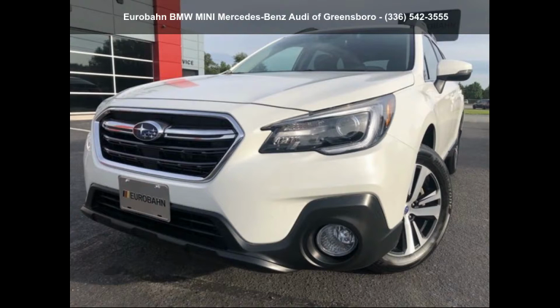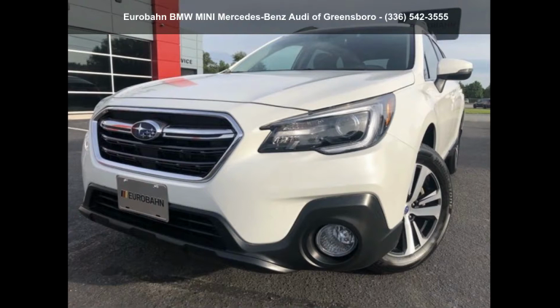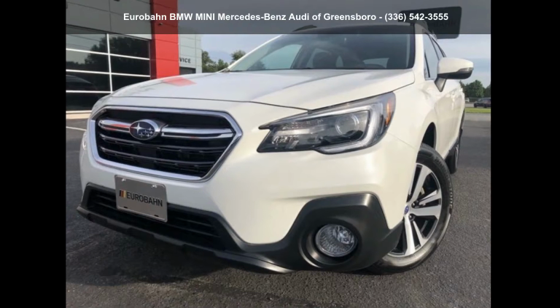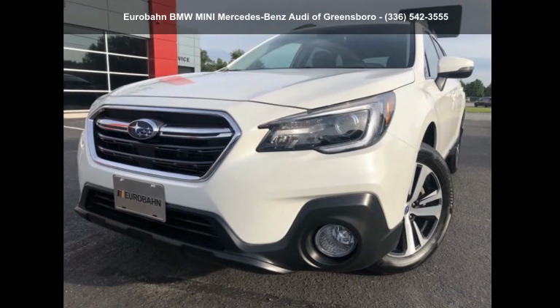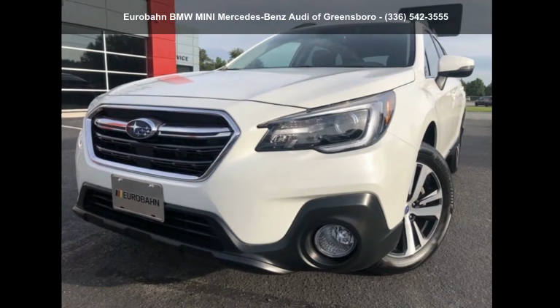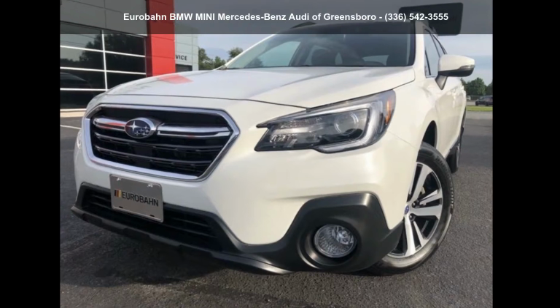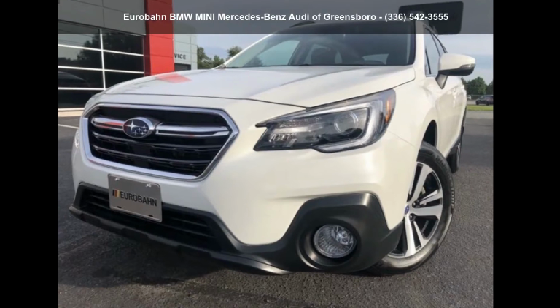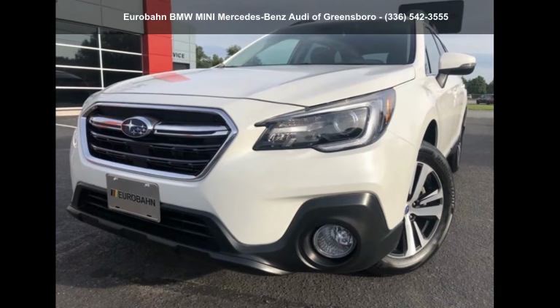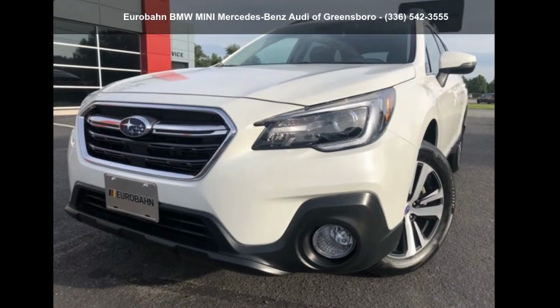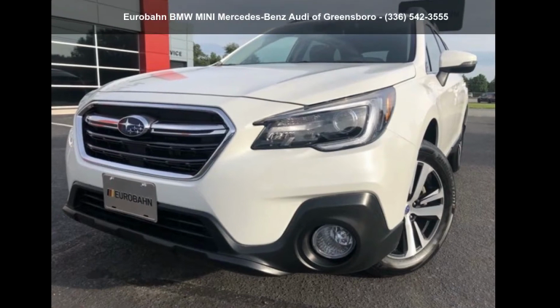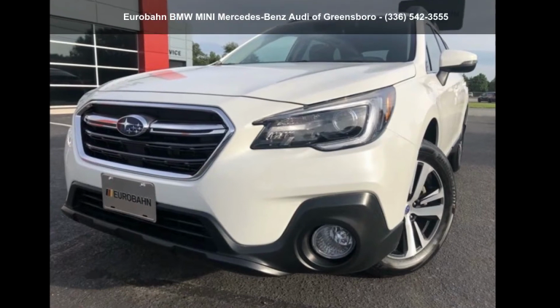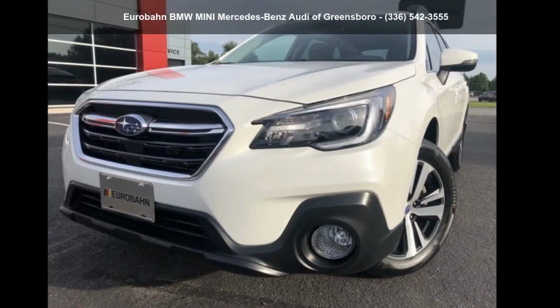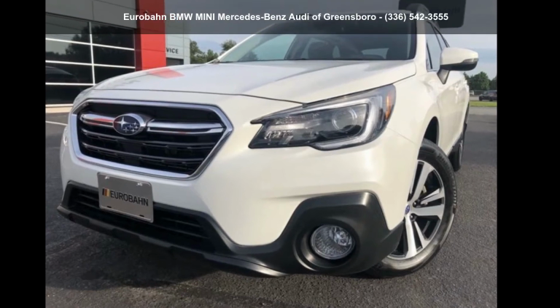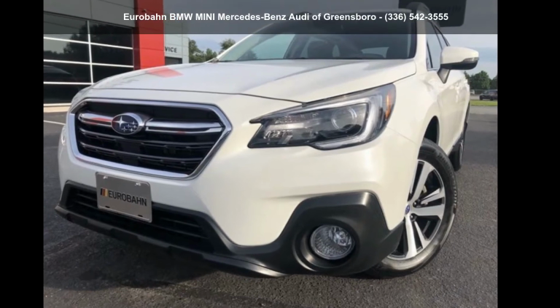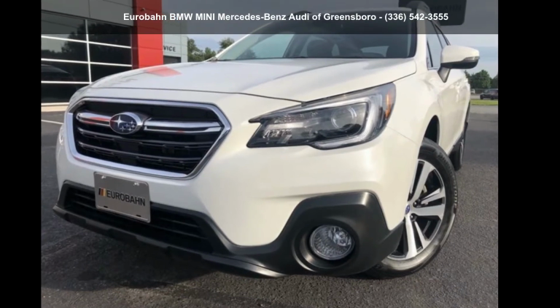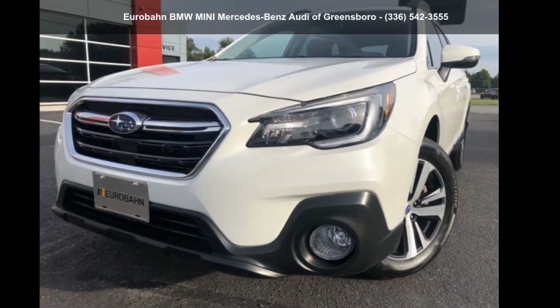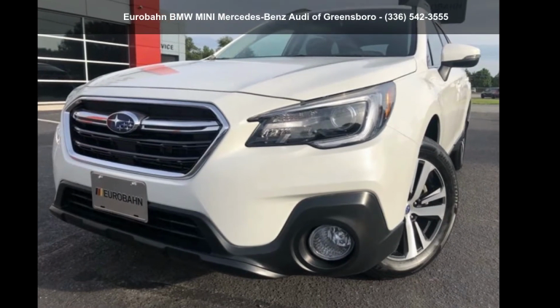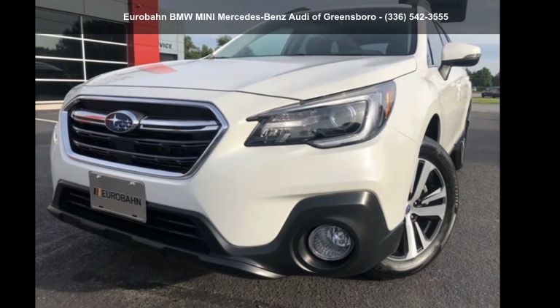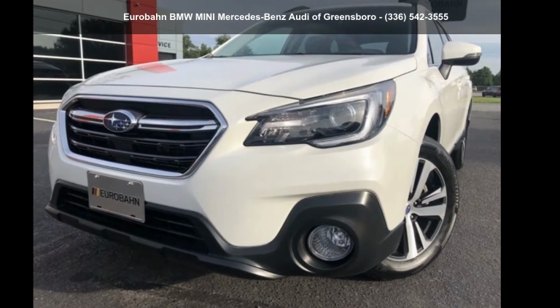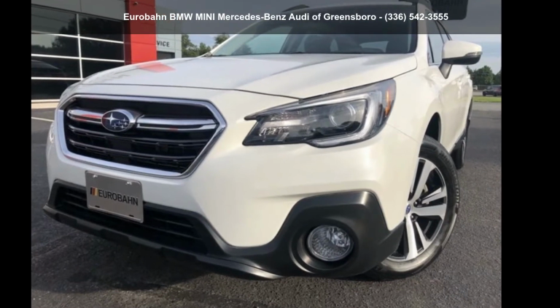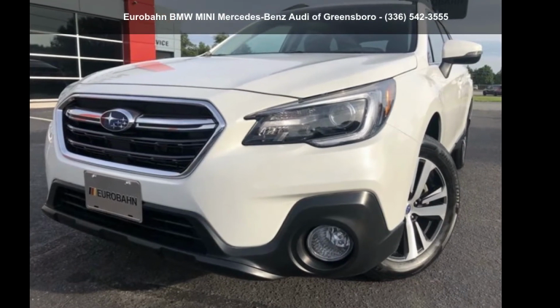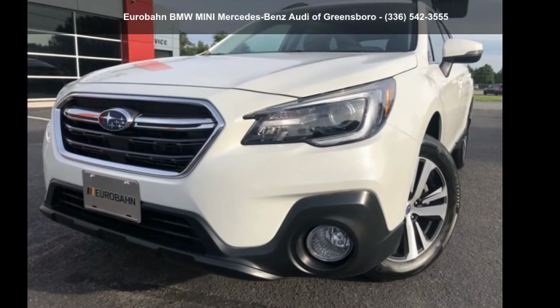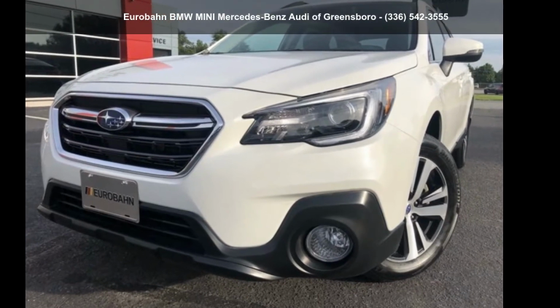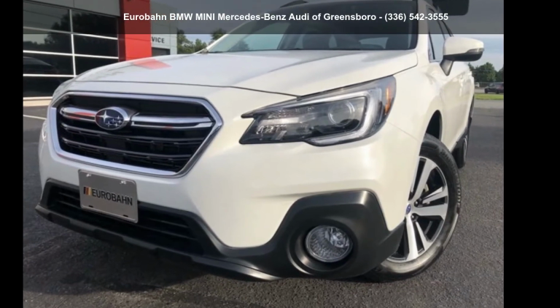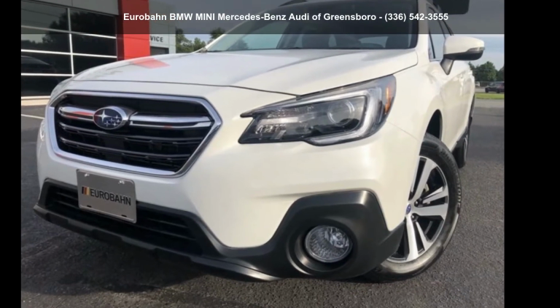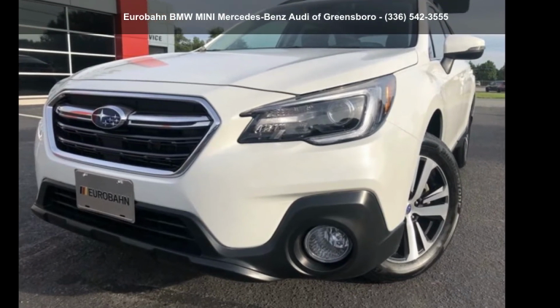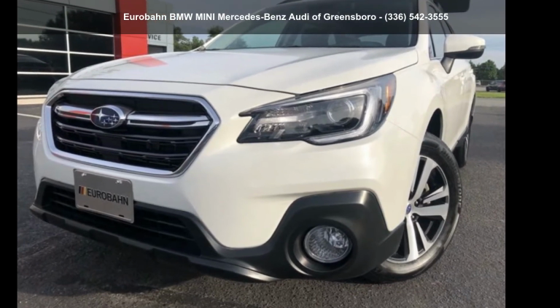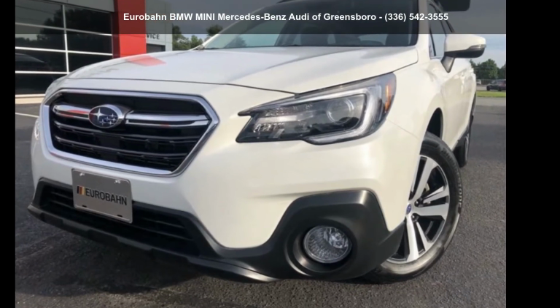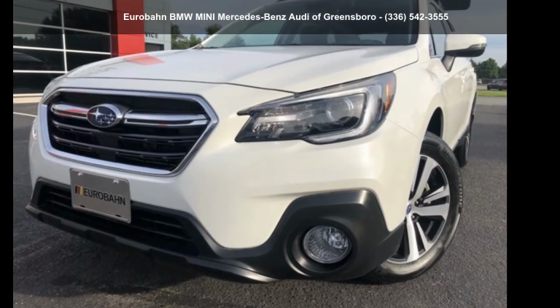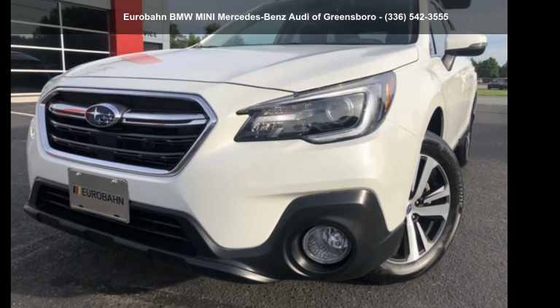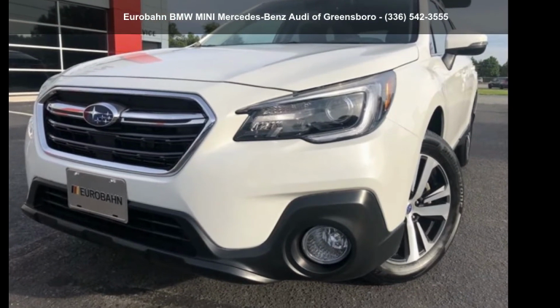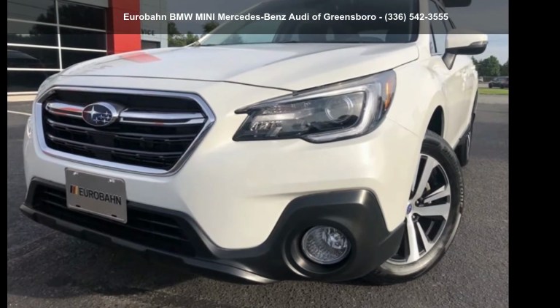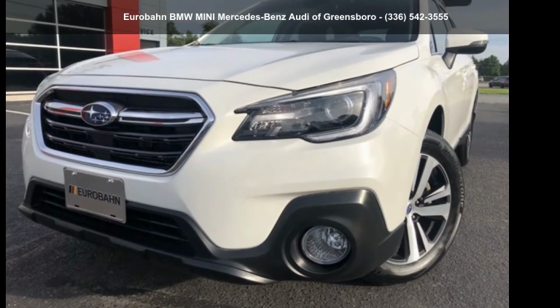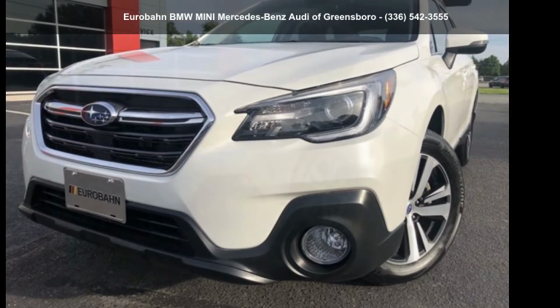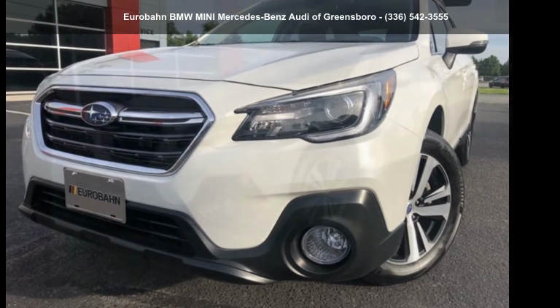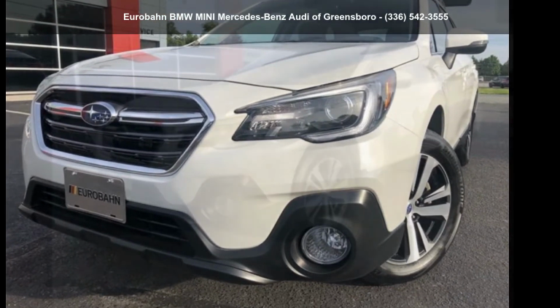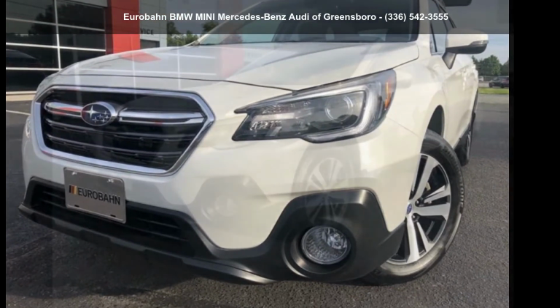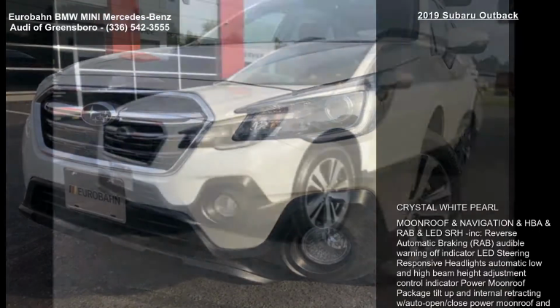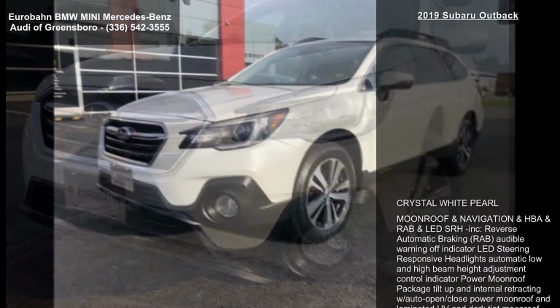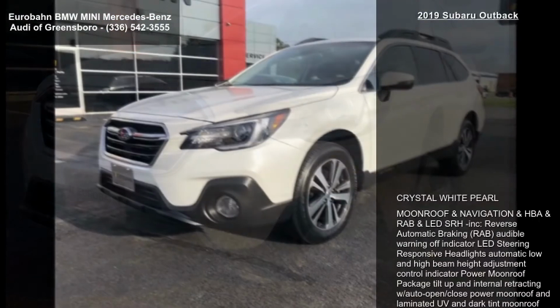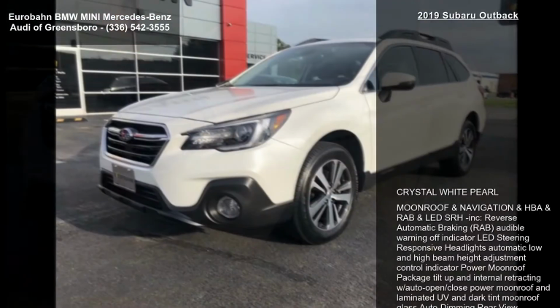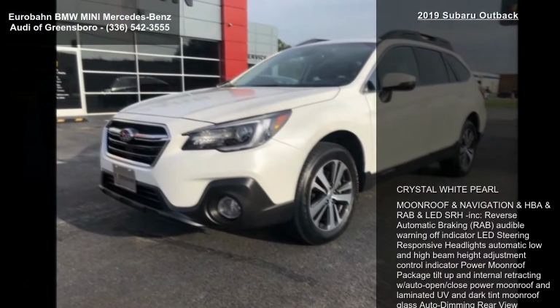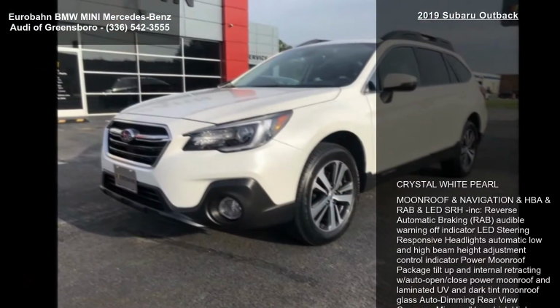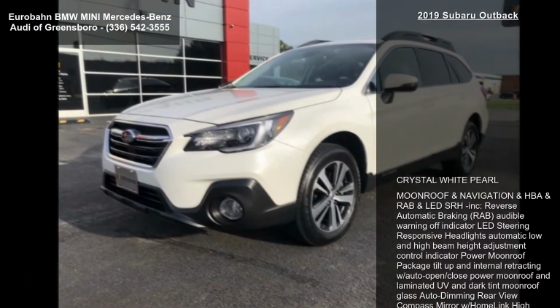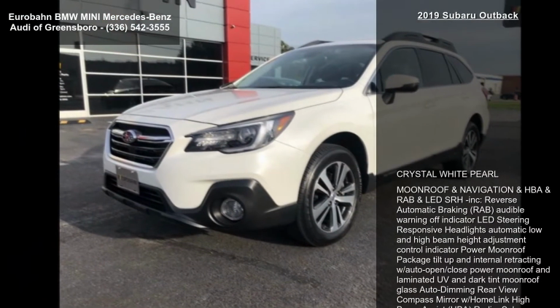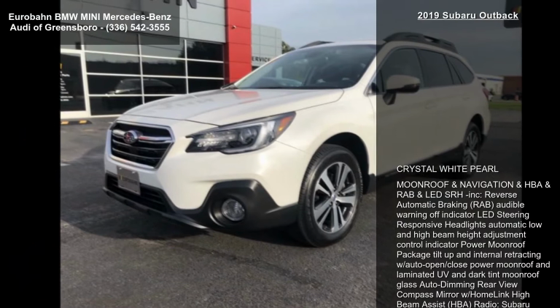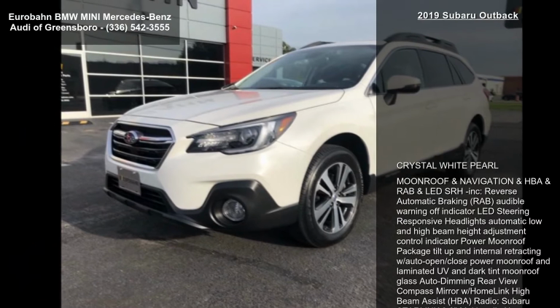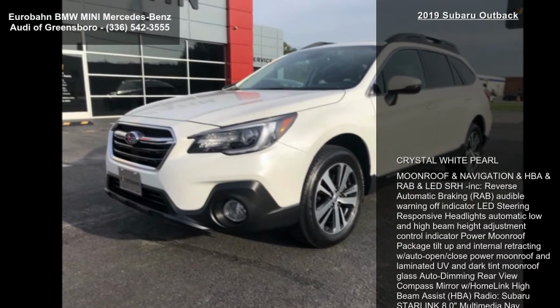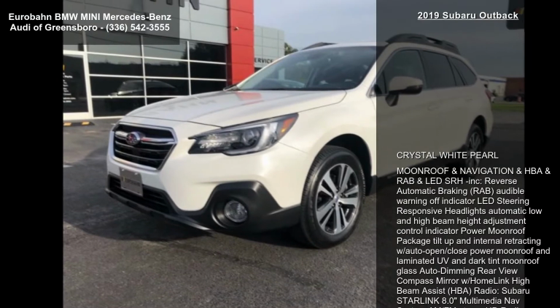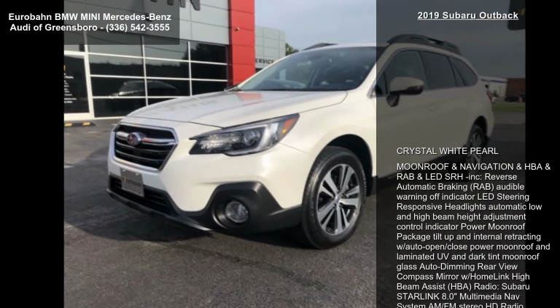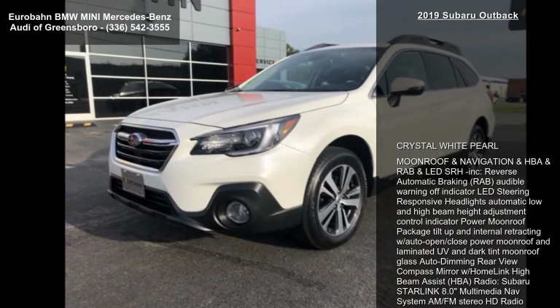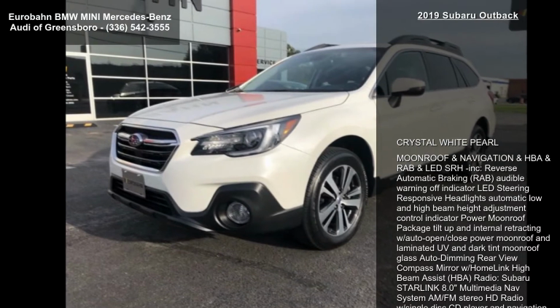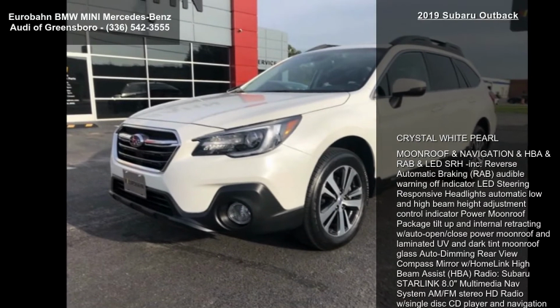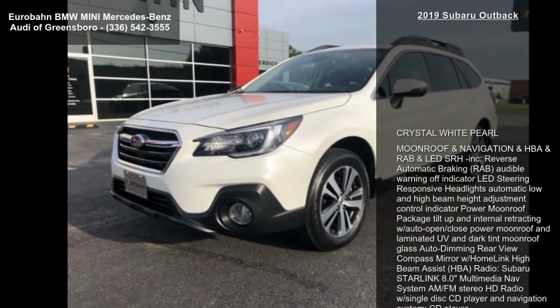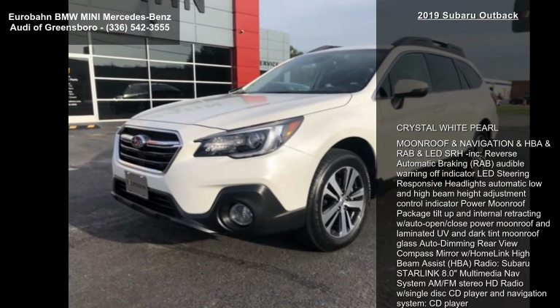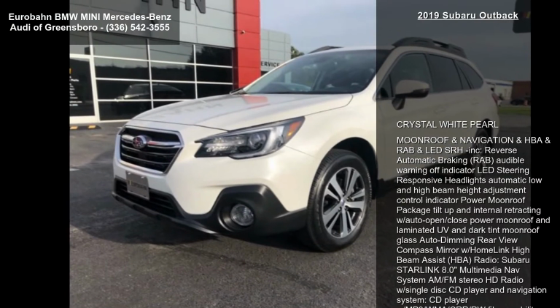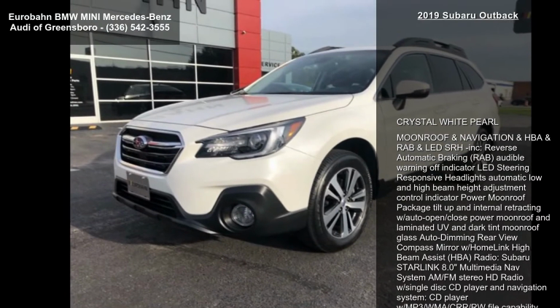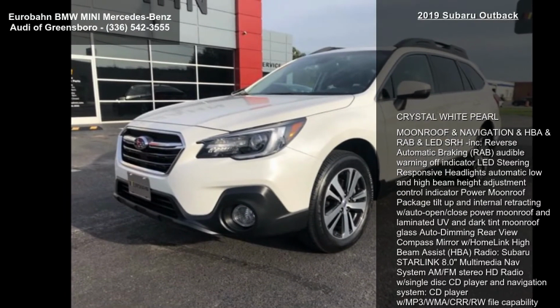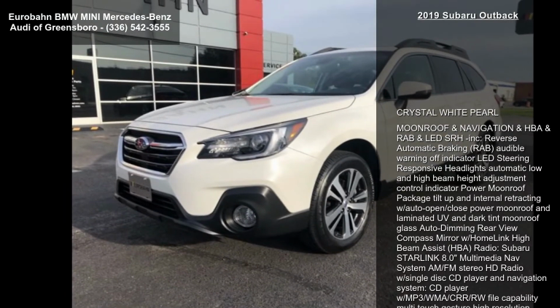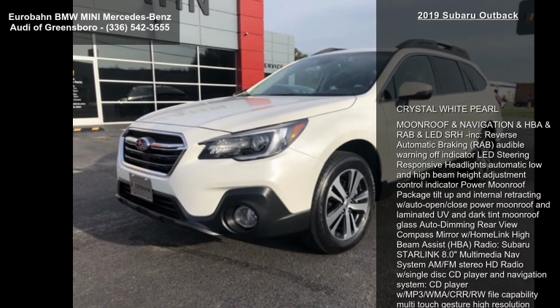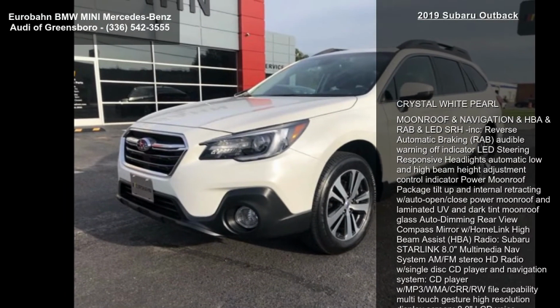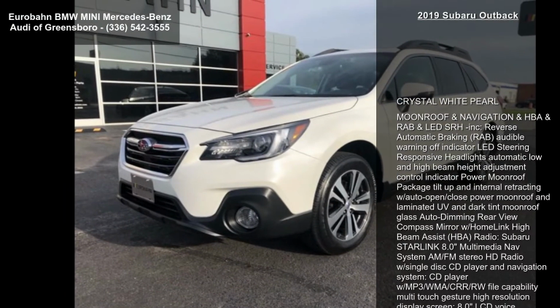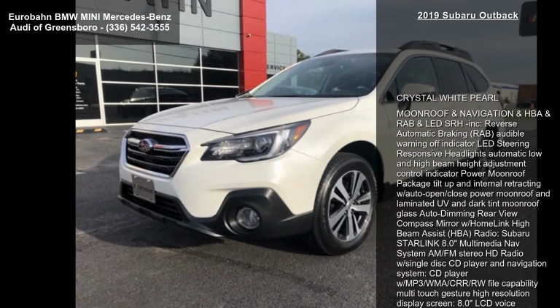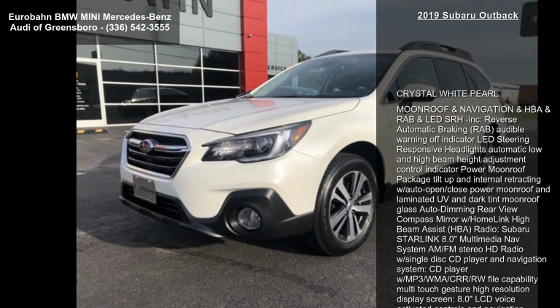Step into the Subaru 2019 Outback. If you are looking for a first-rate auto, this one could be yours today.